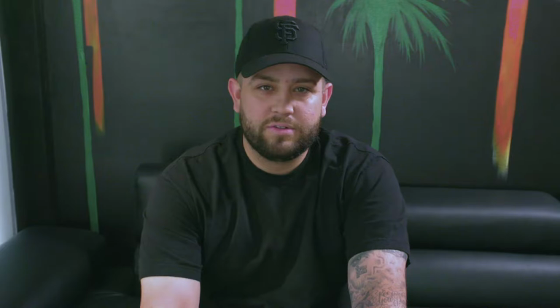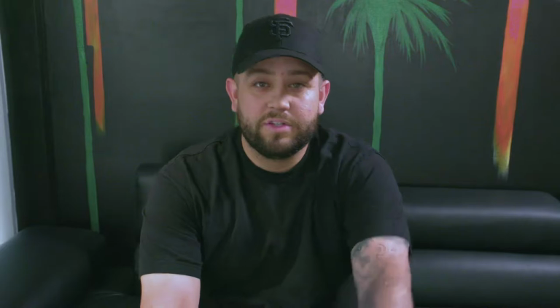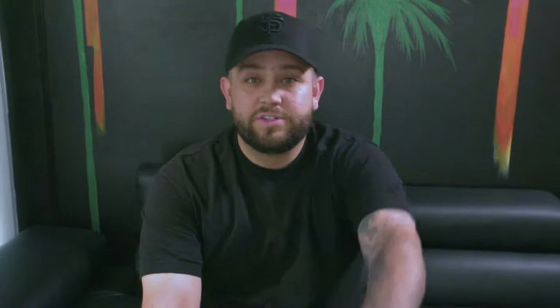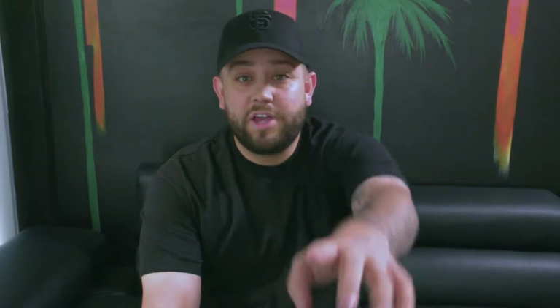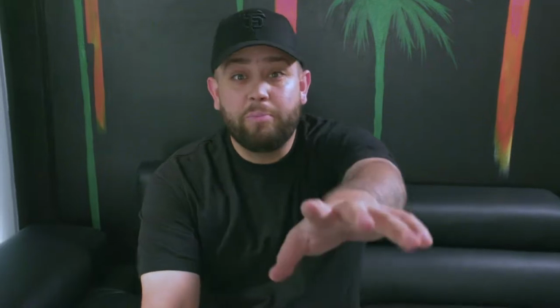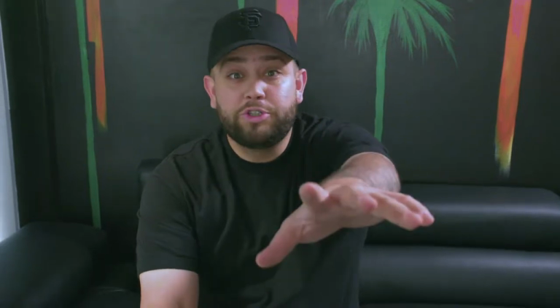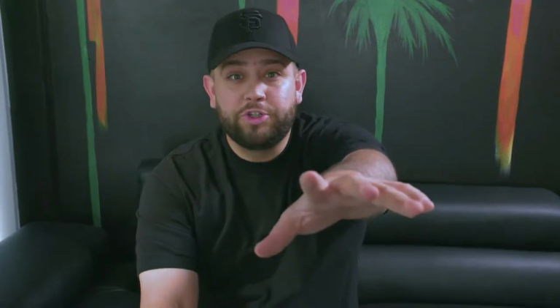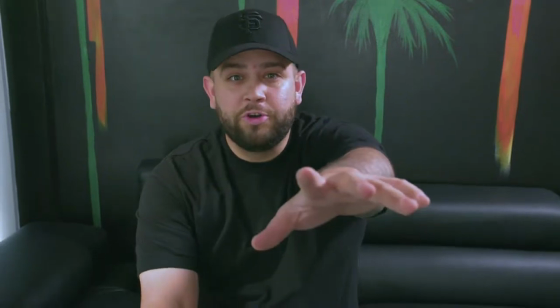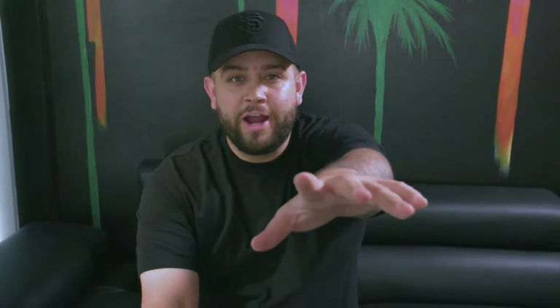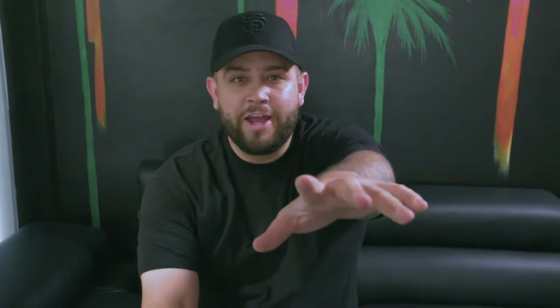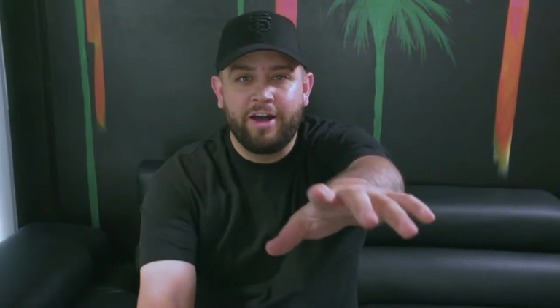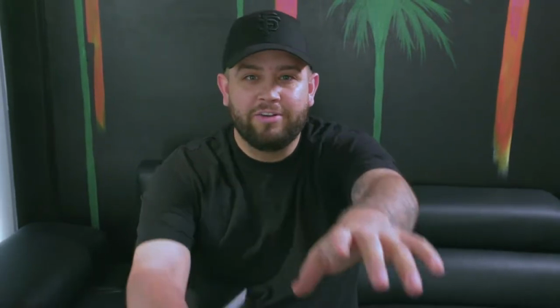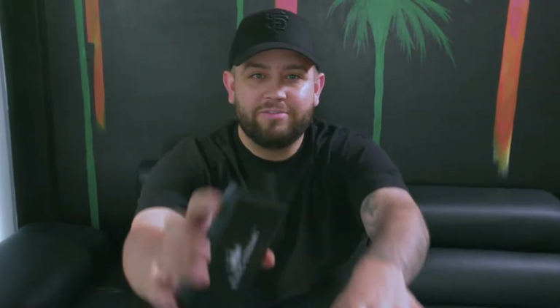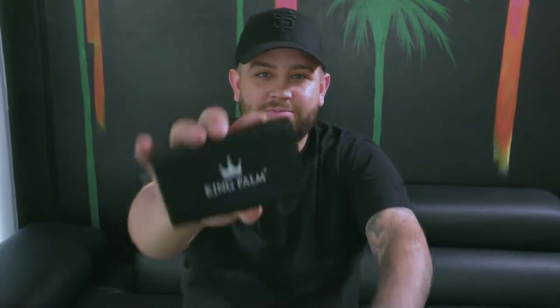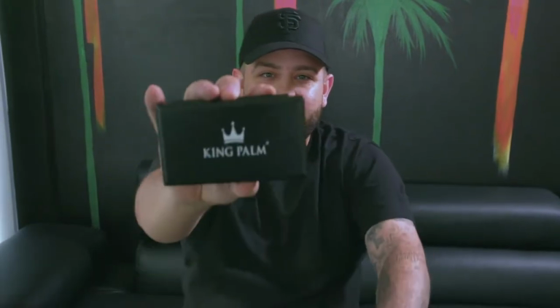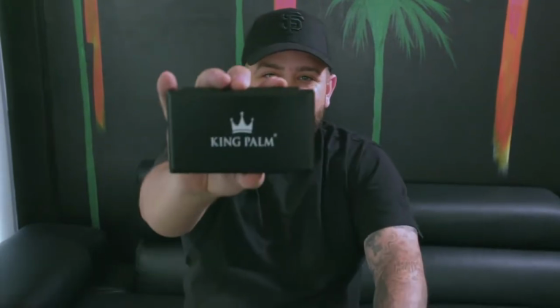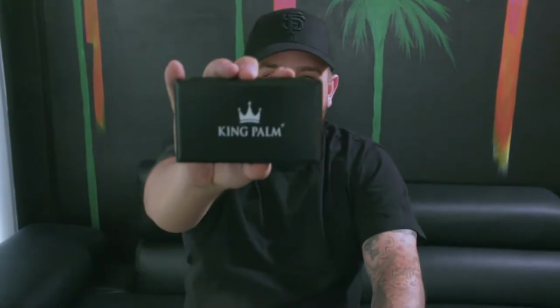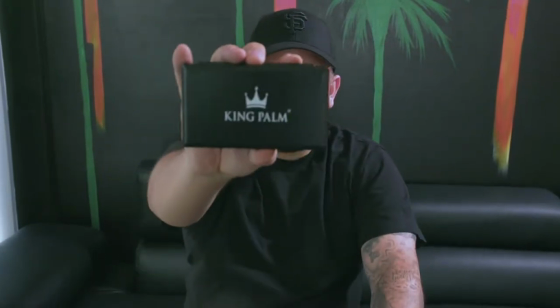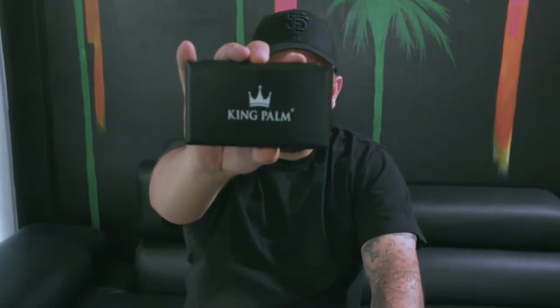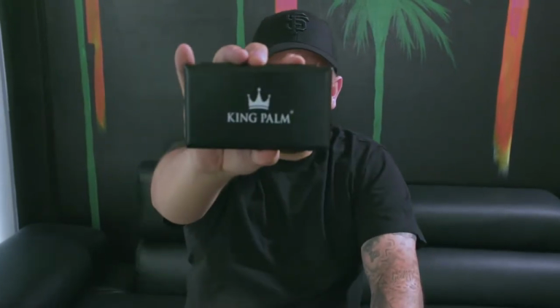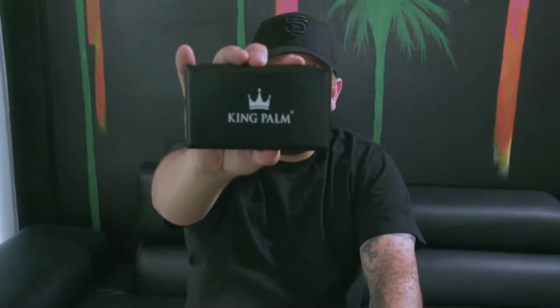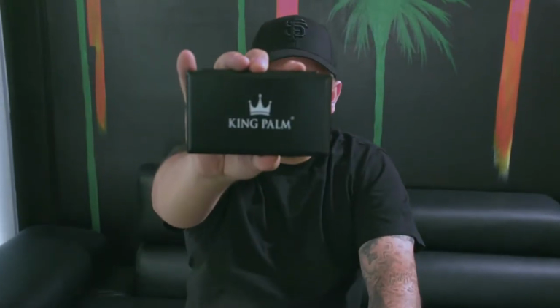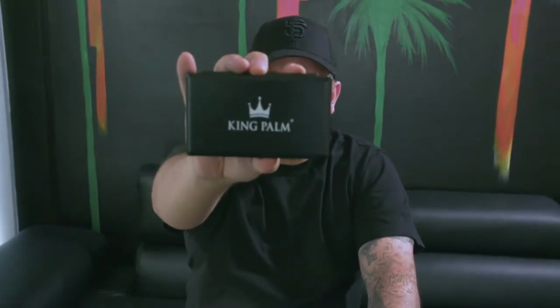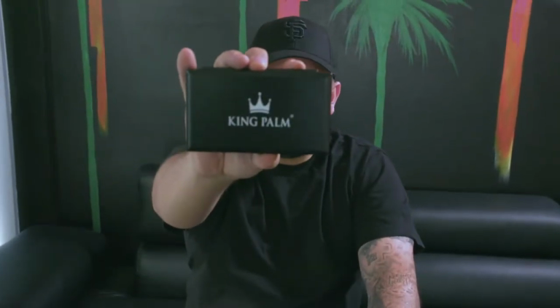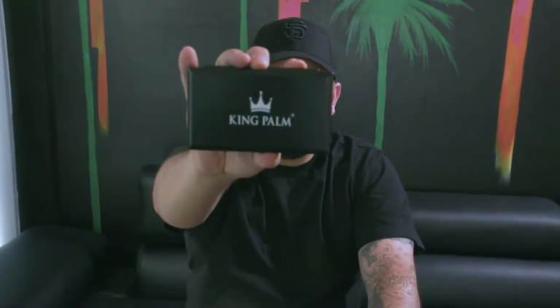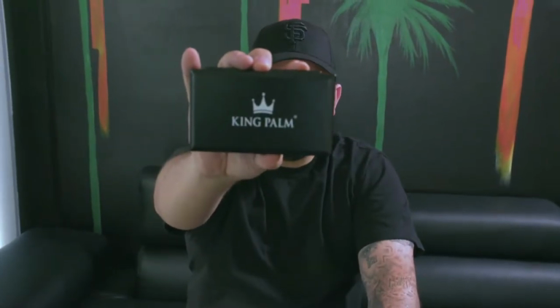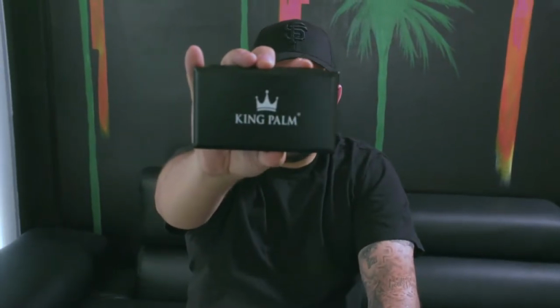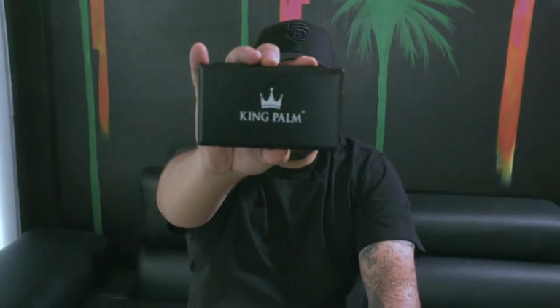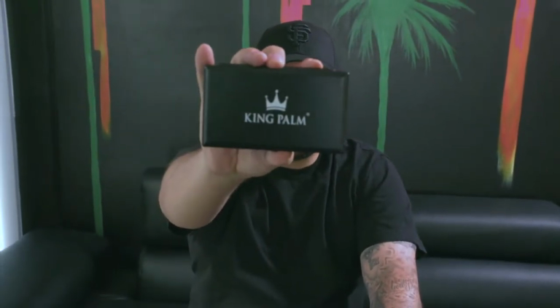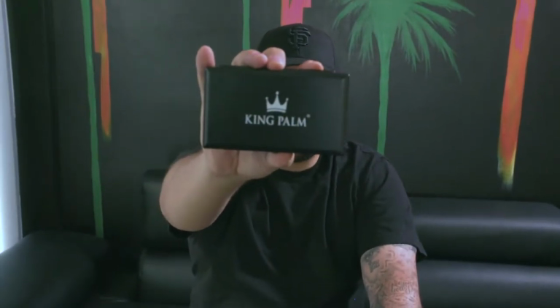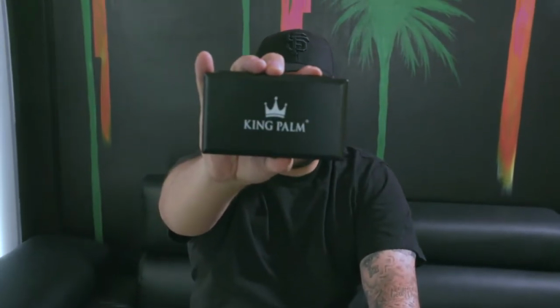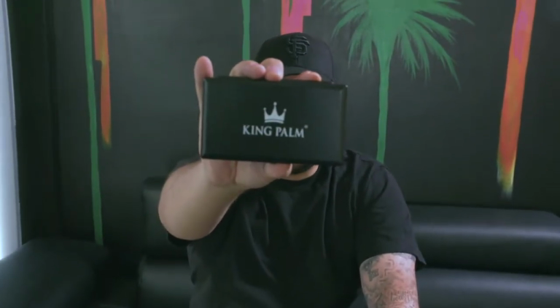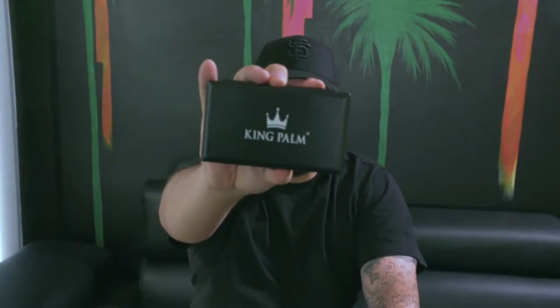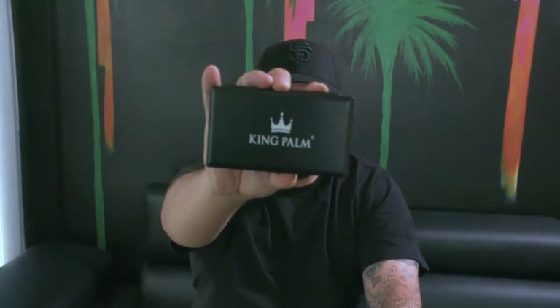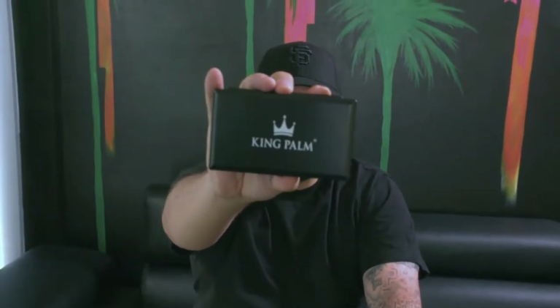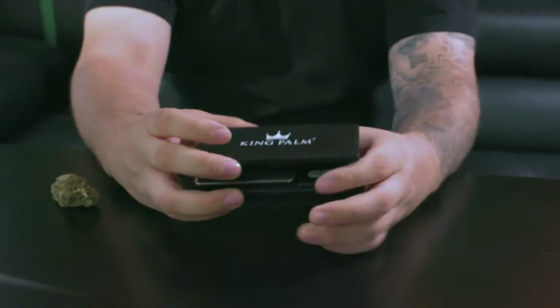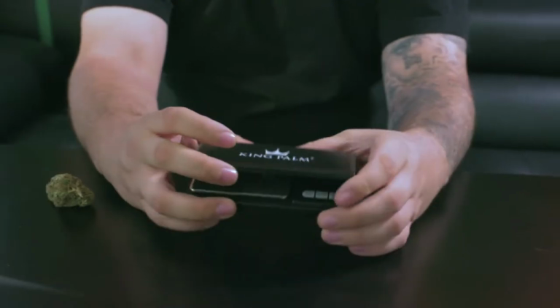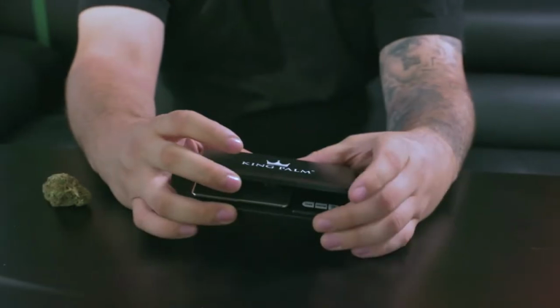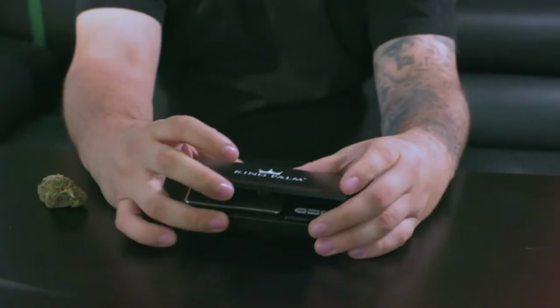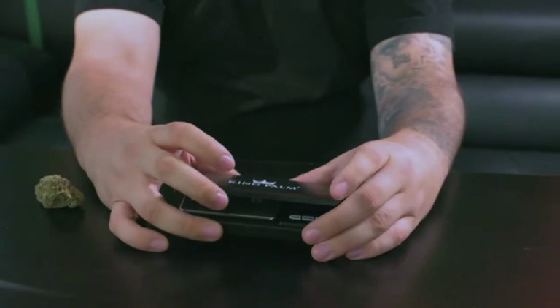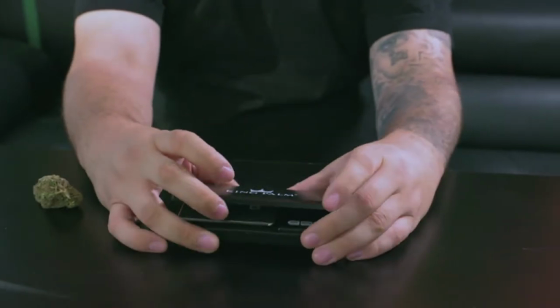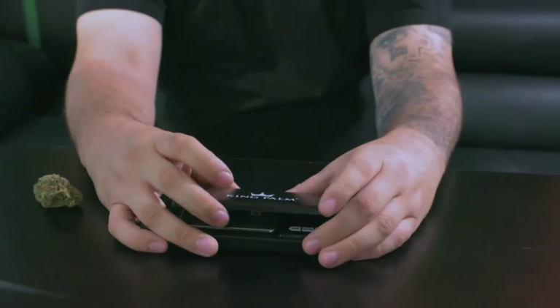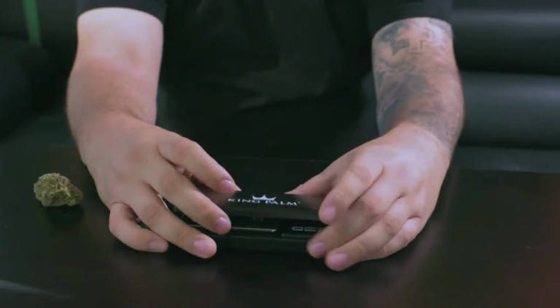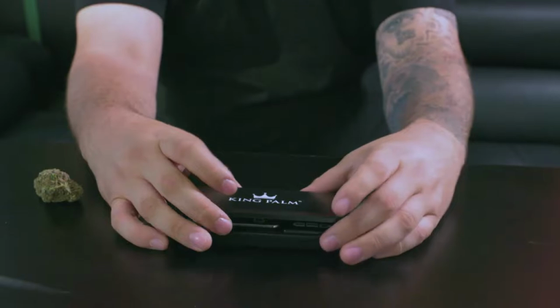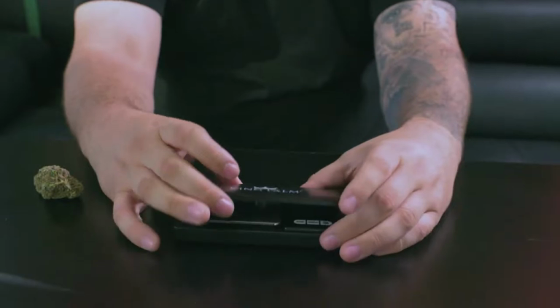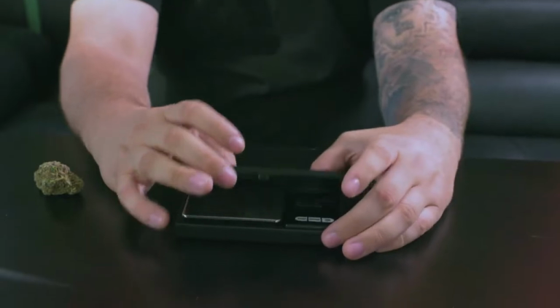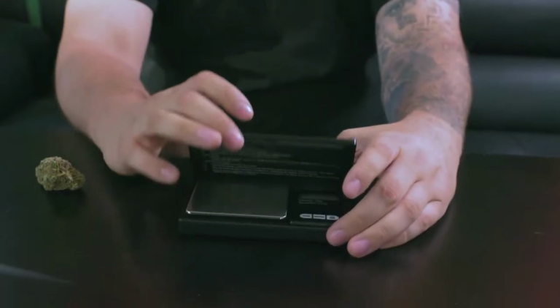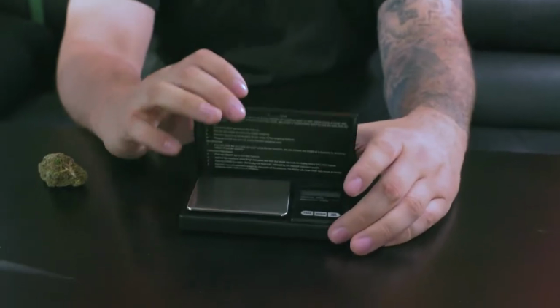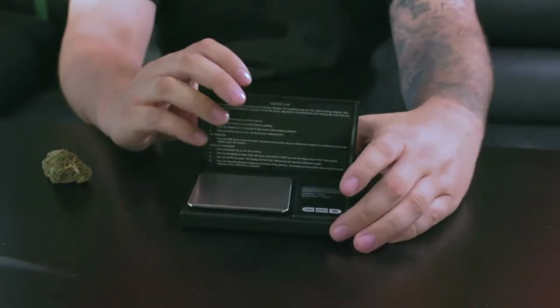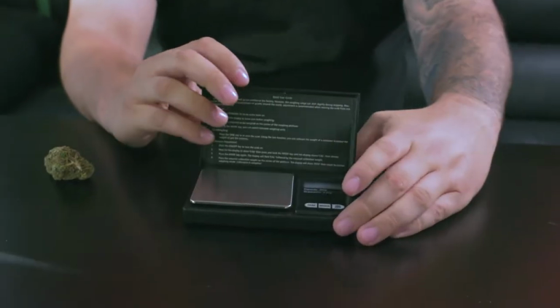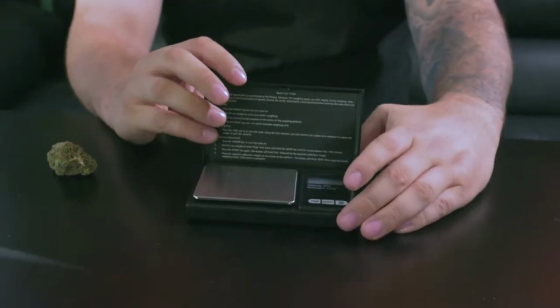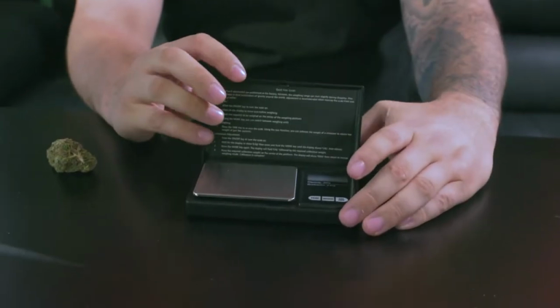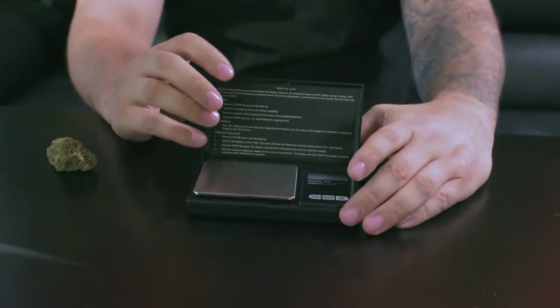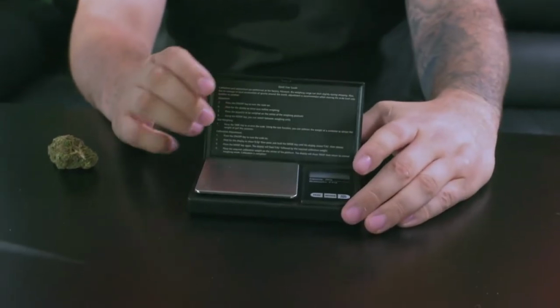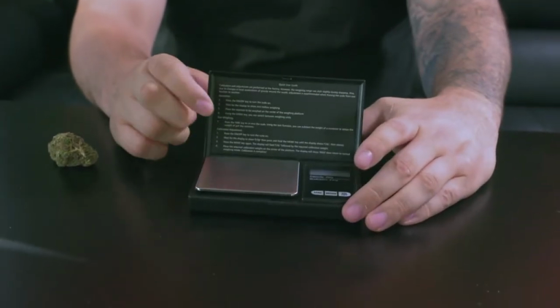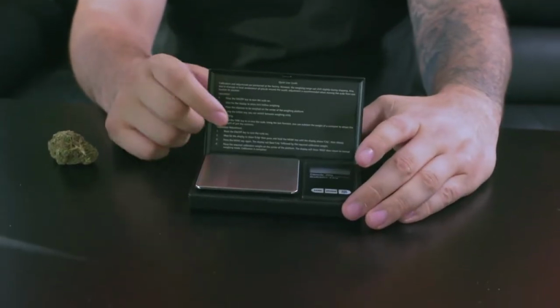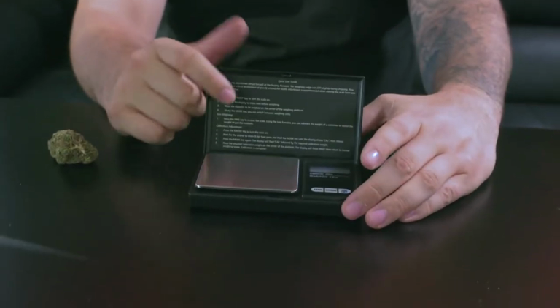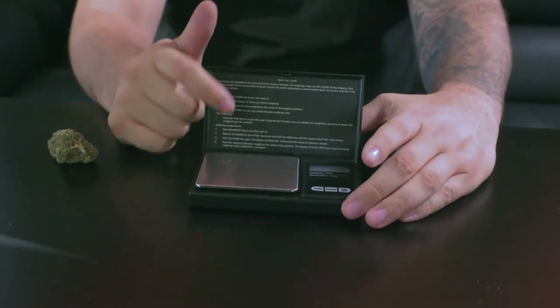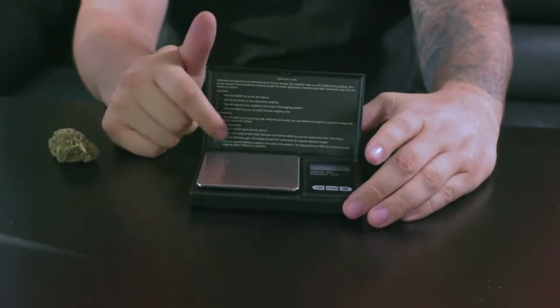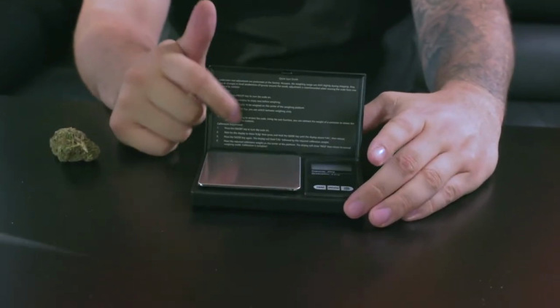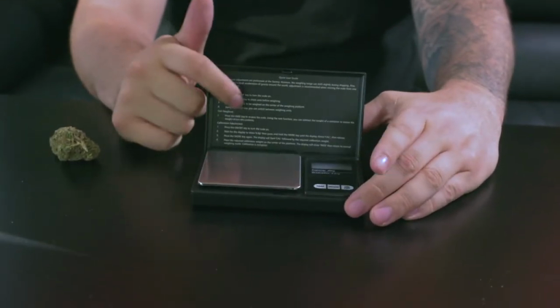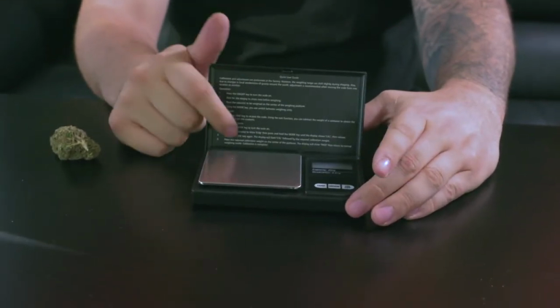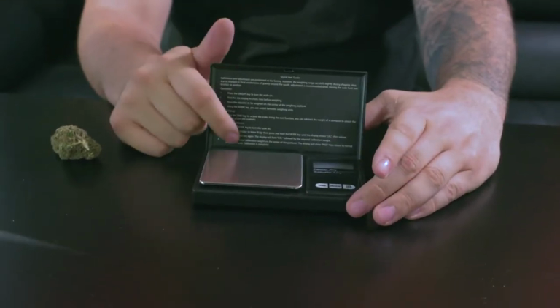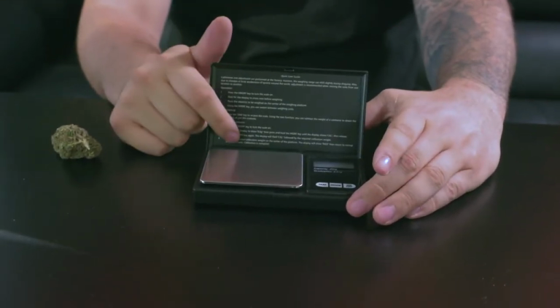Stop what you're doing right now. Swipe up. Grab a King Palm Digi Scale. We're going to open this thing up. We've got instructions right here.